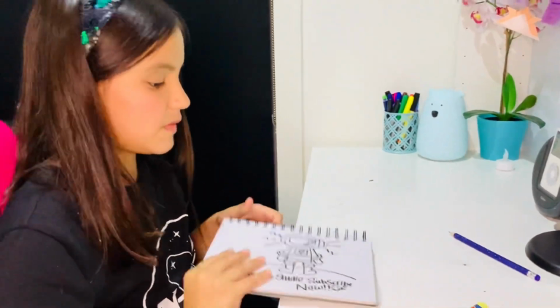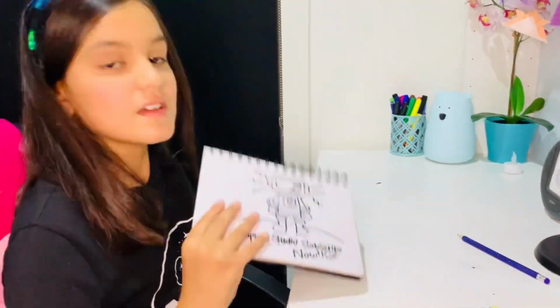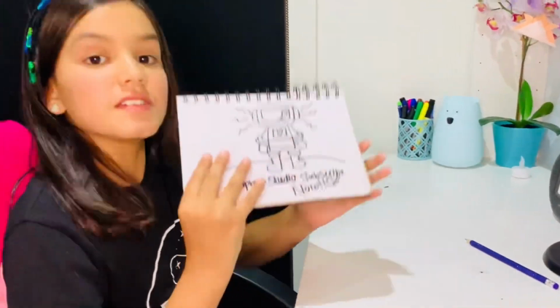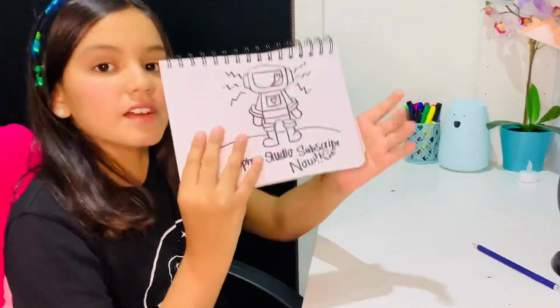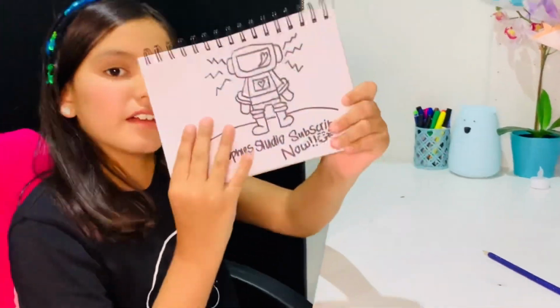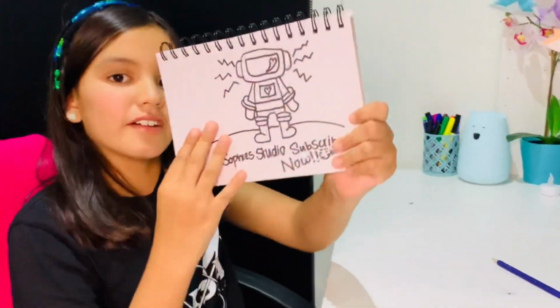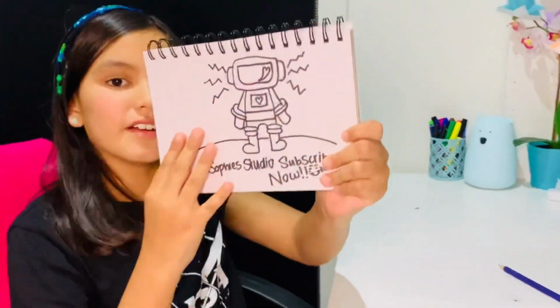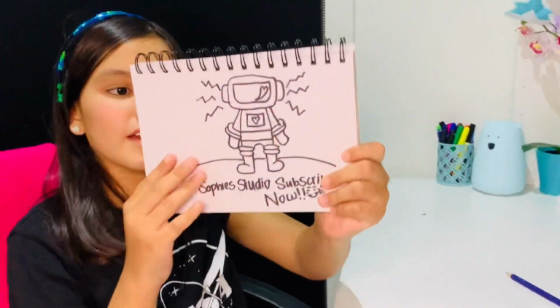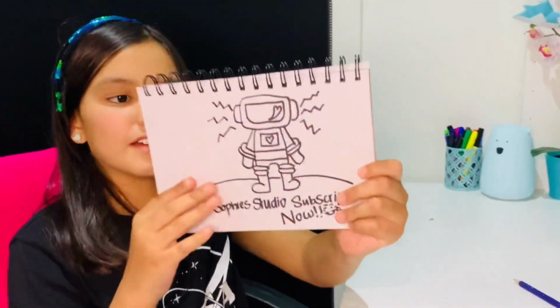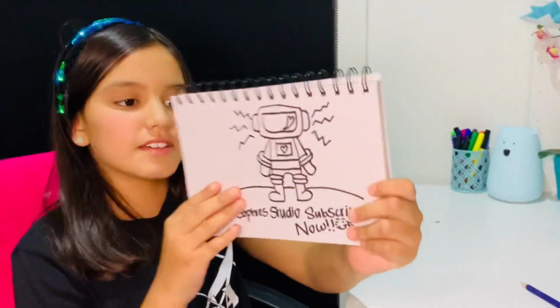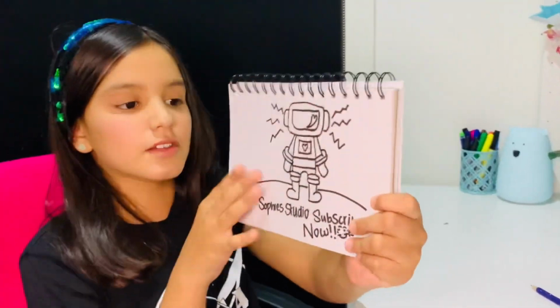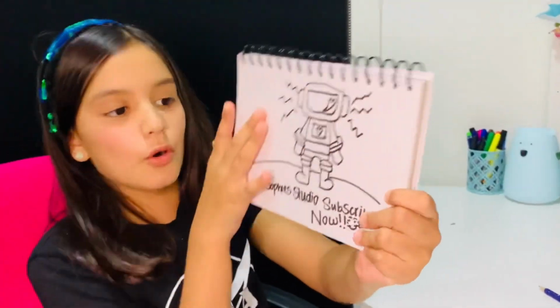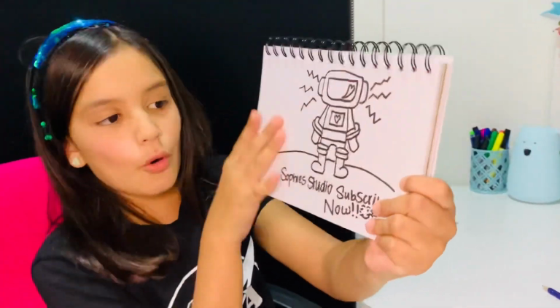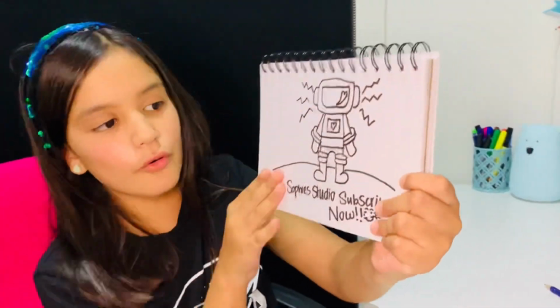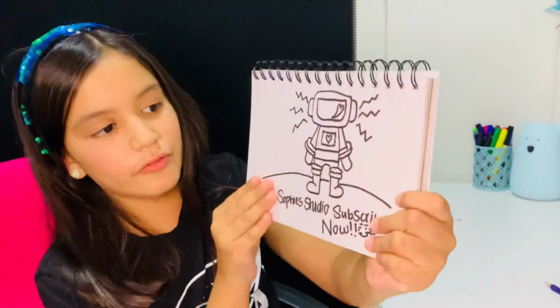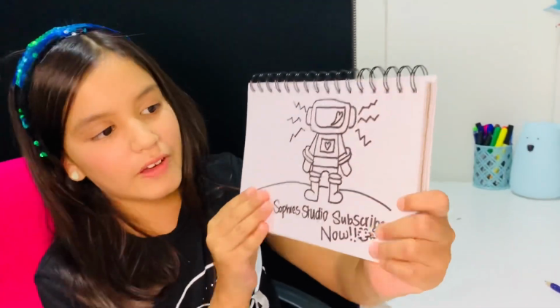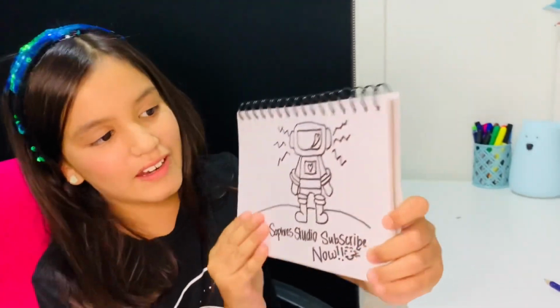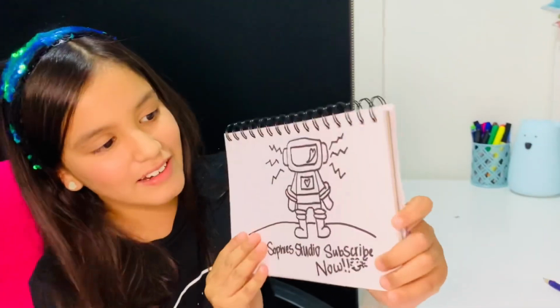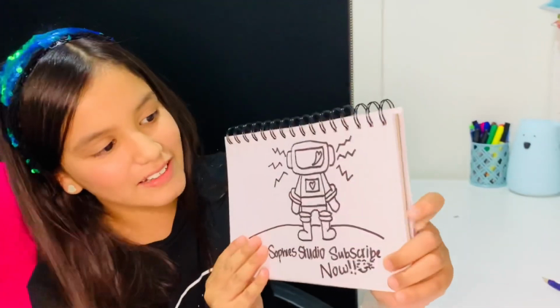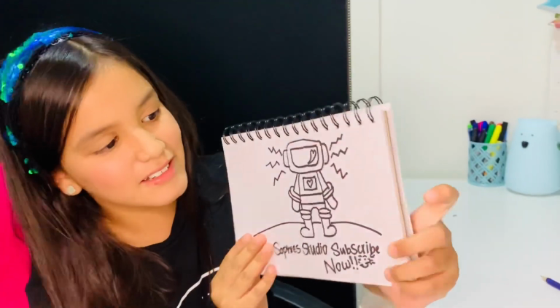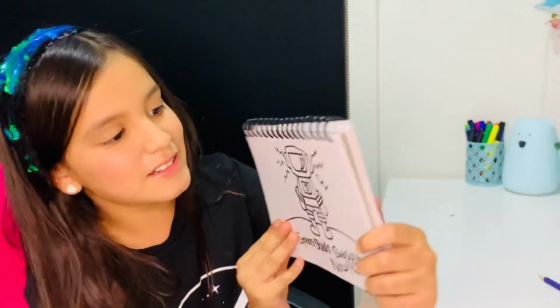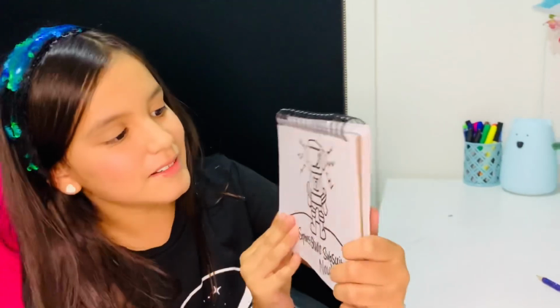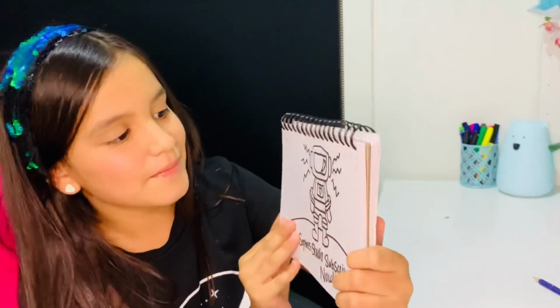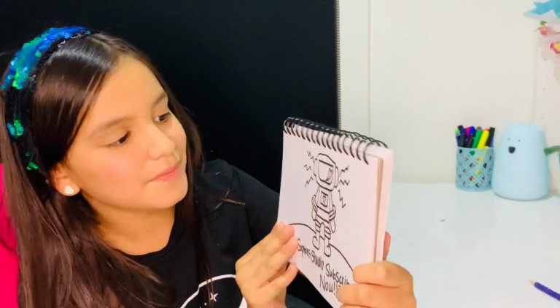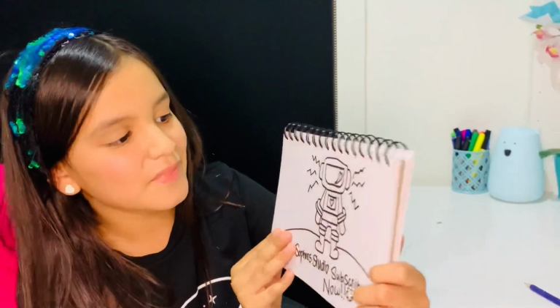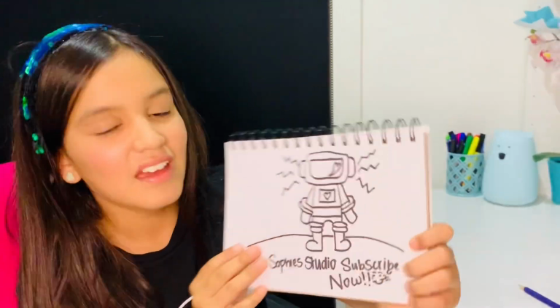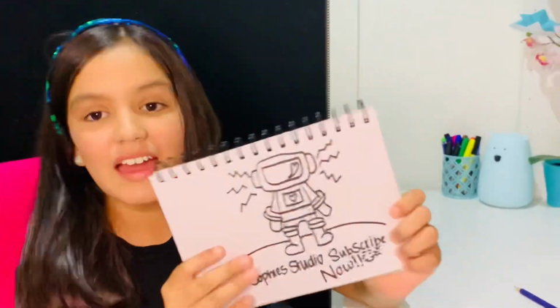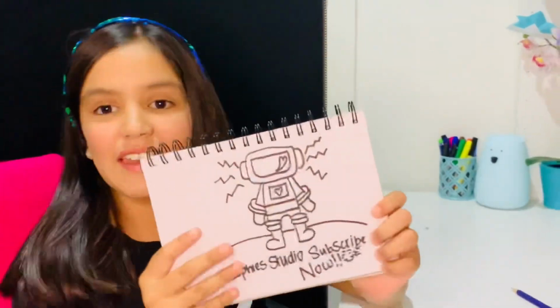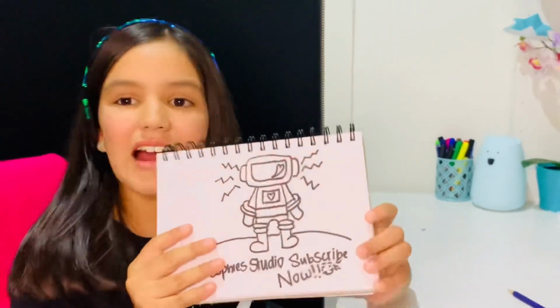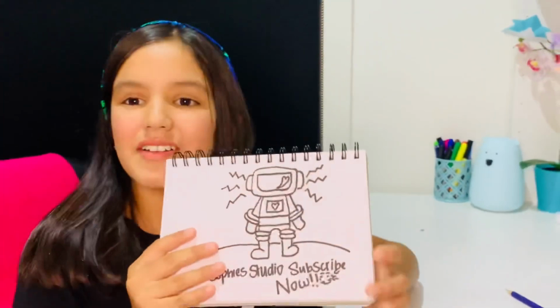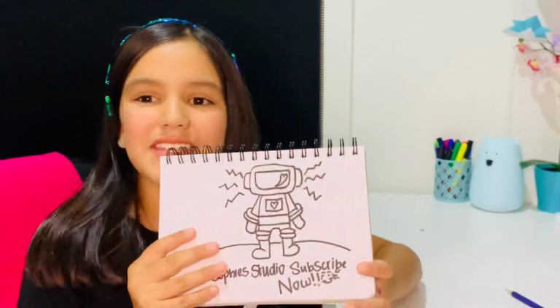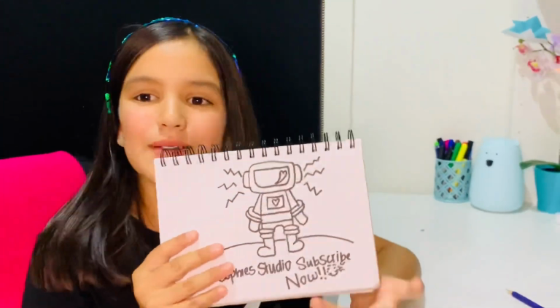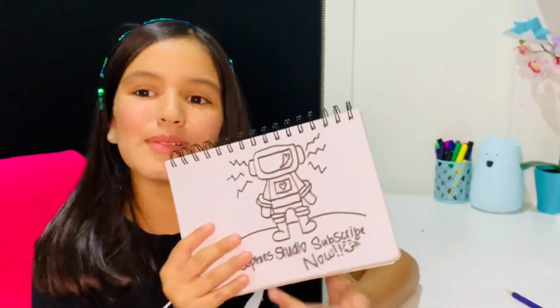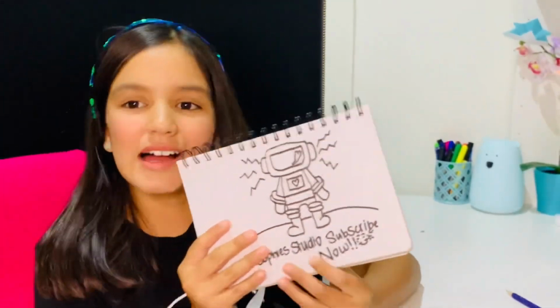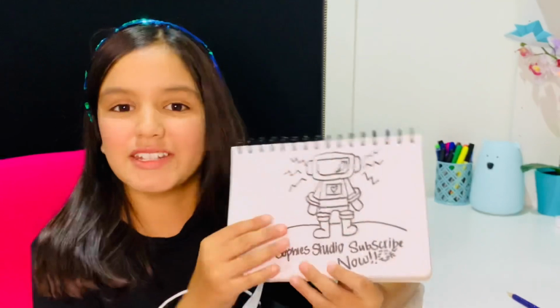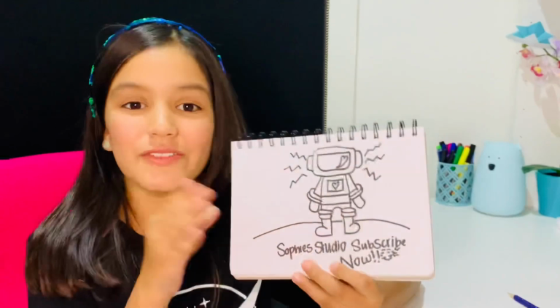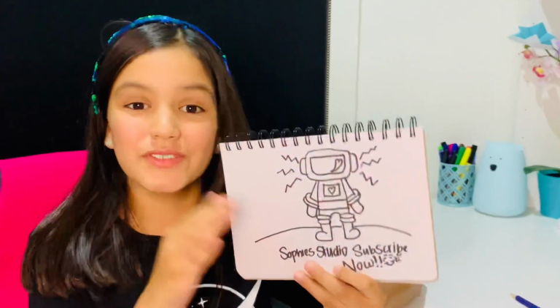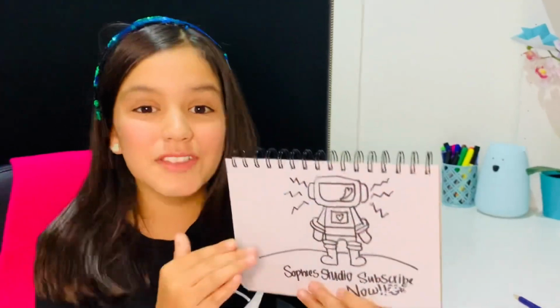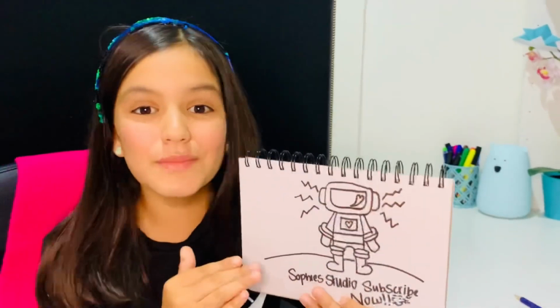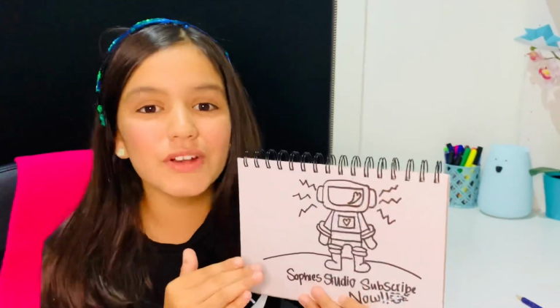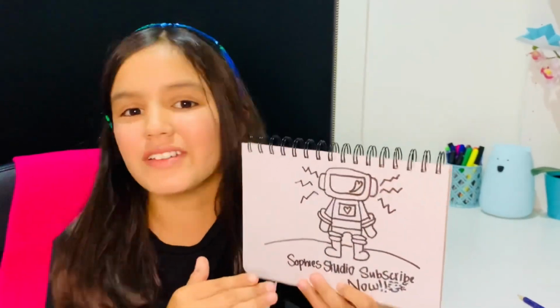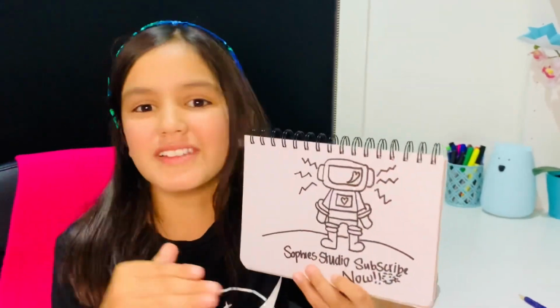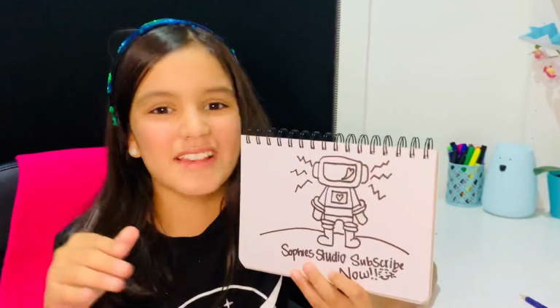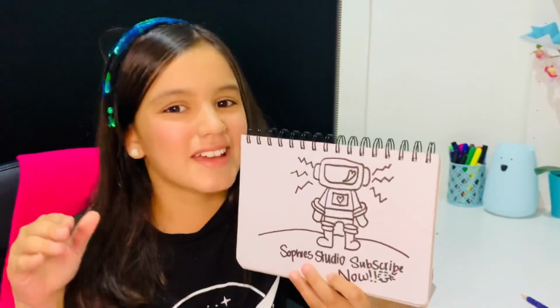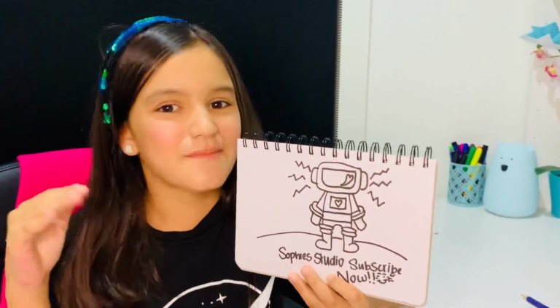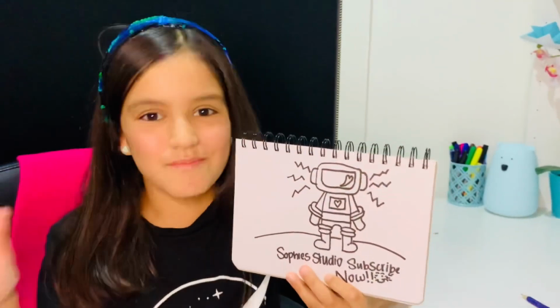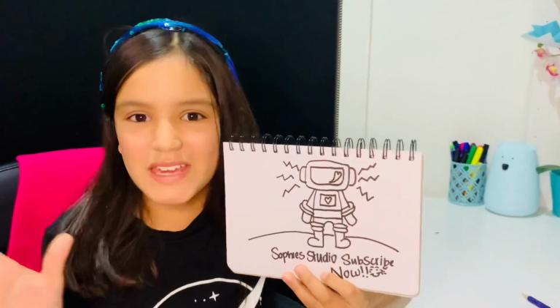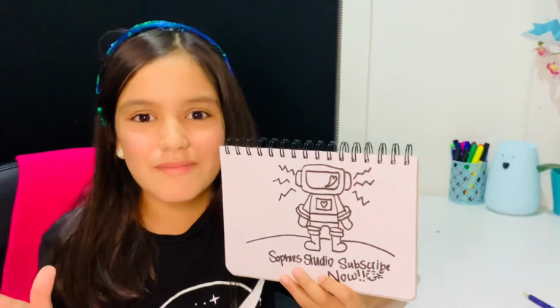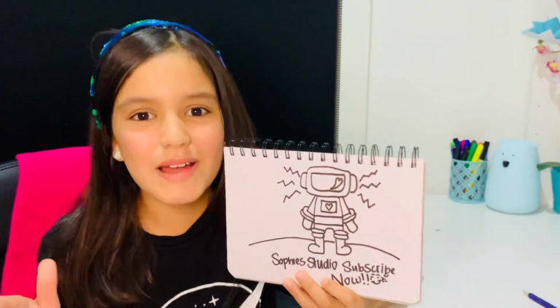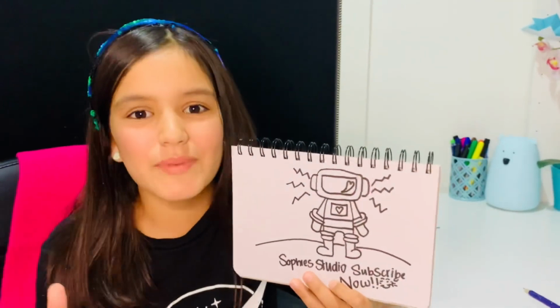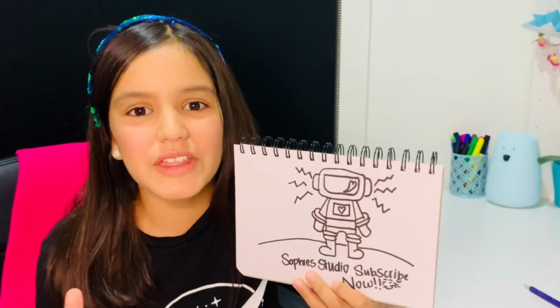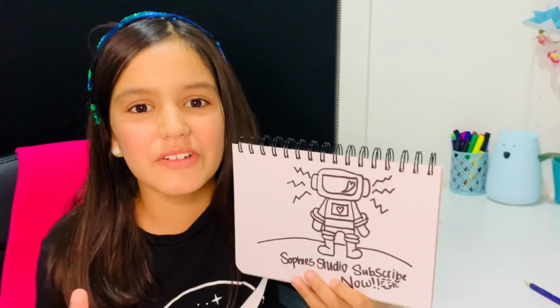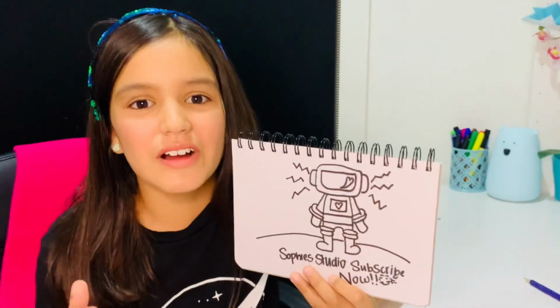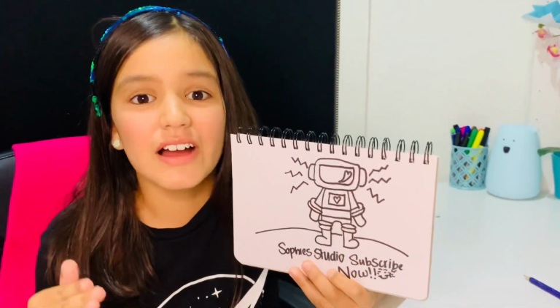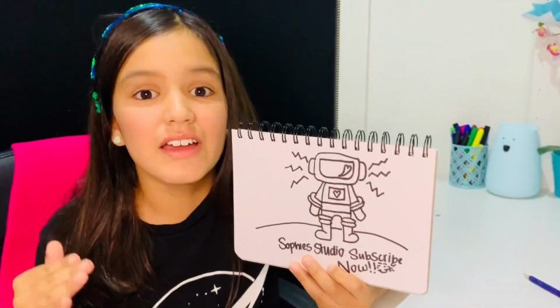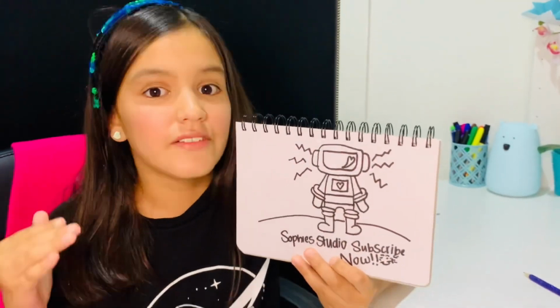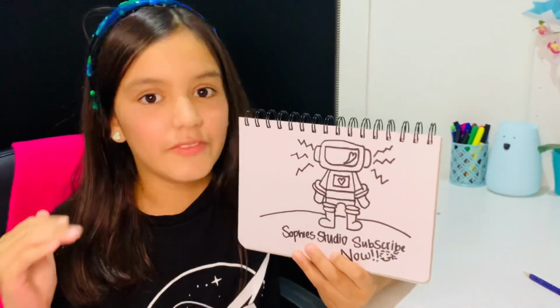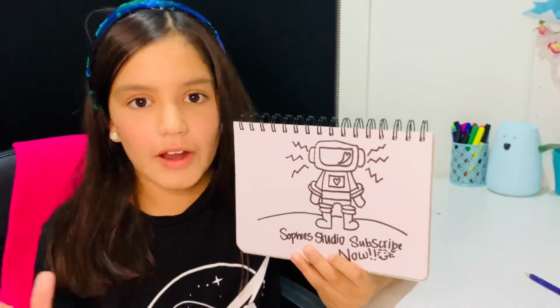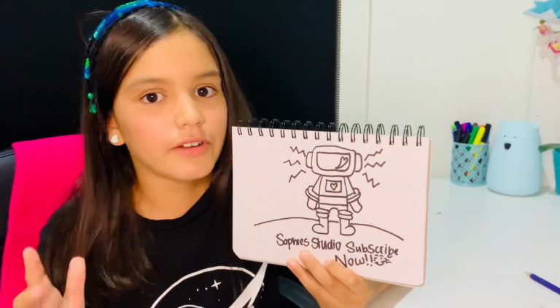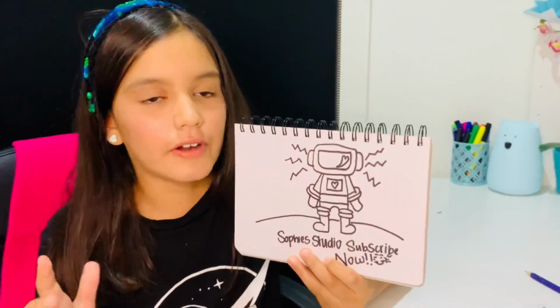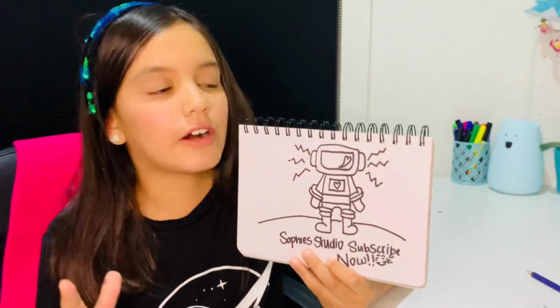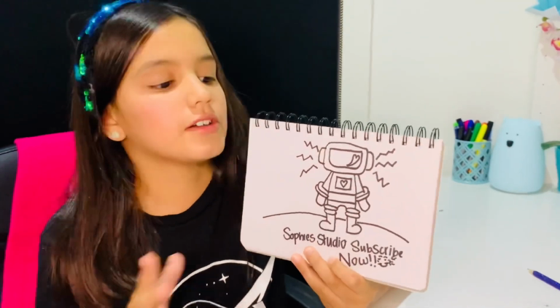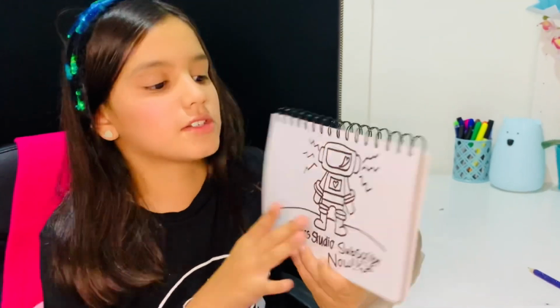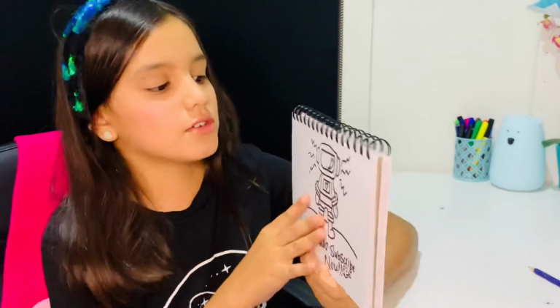So here he is, all finished! And now he's going to blast off to the moon, just like me and my brother are very, very soon.